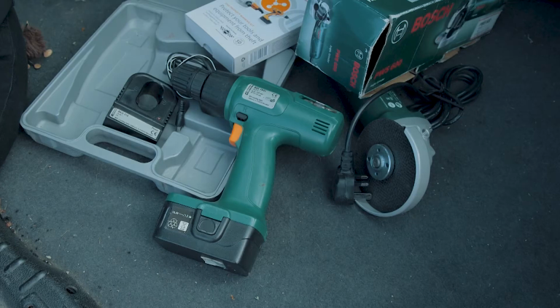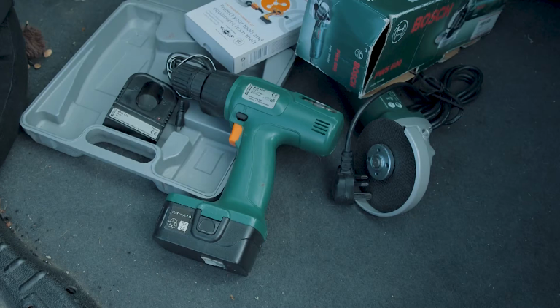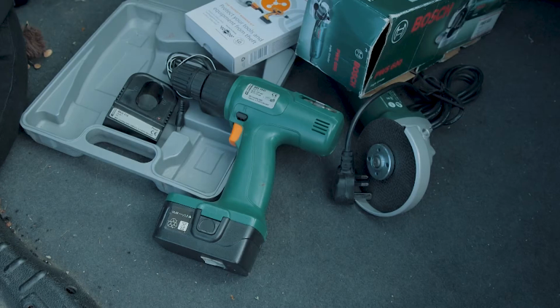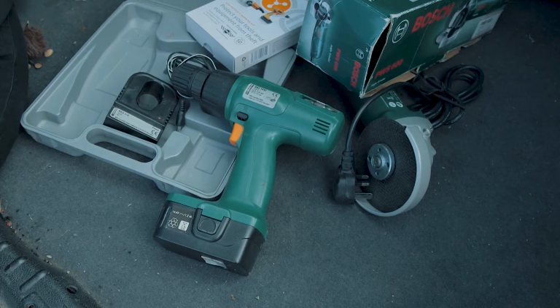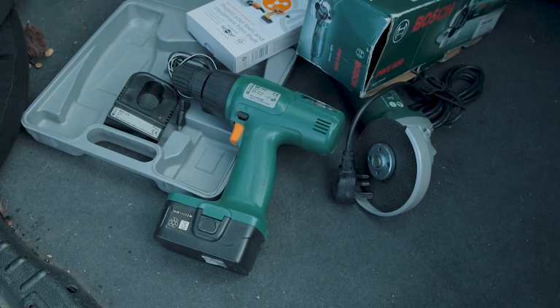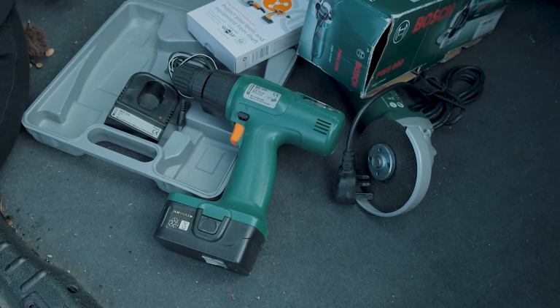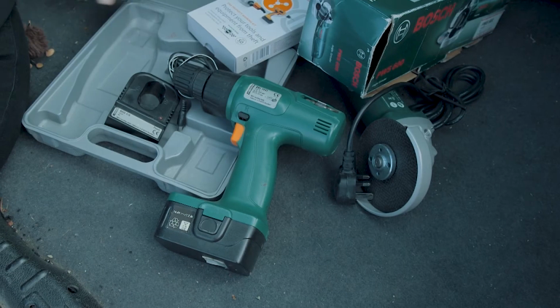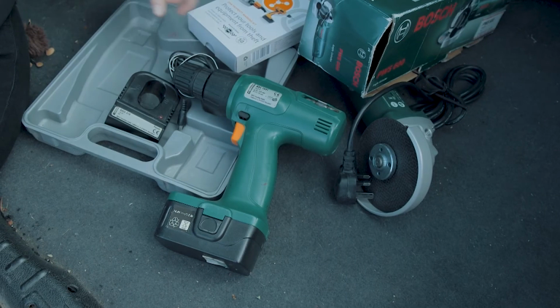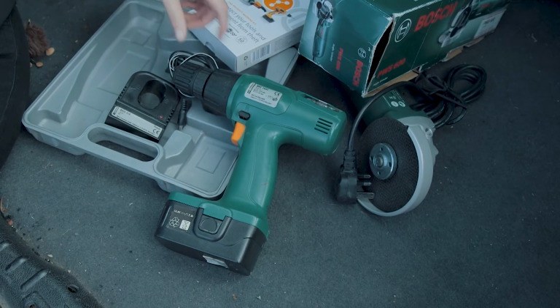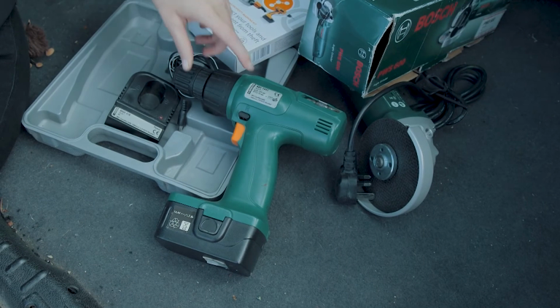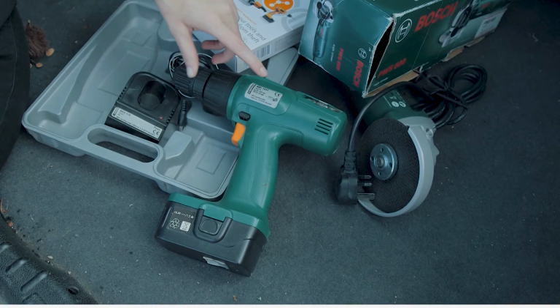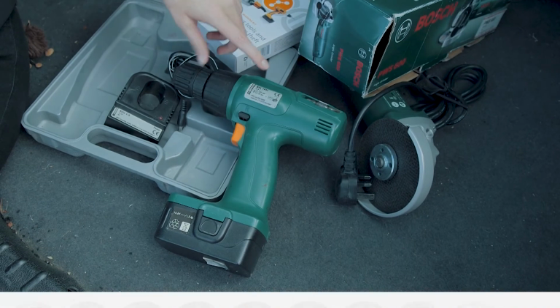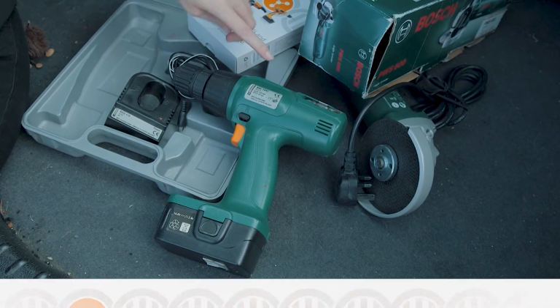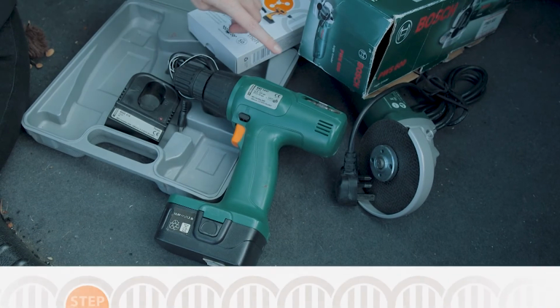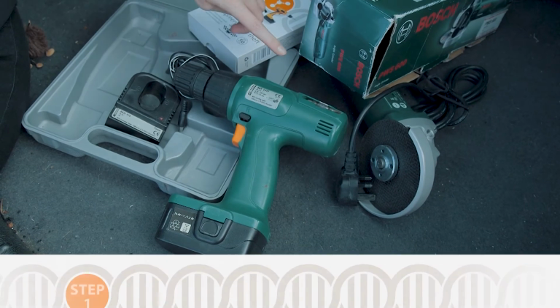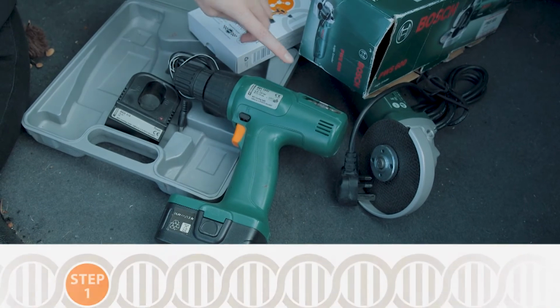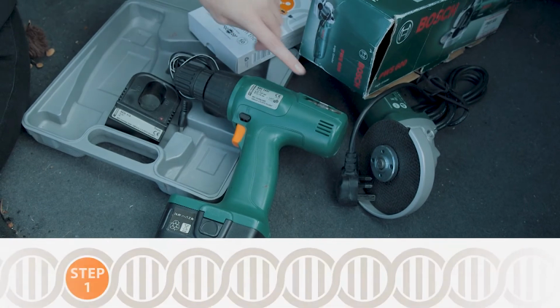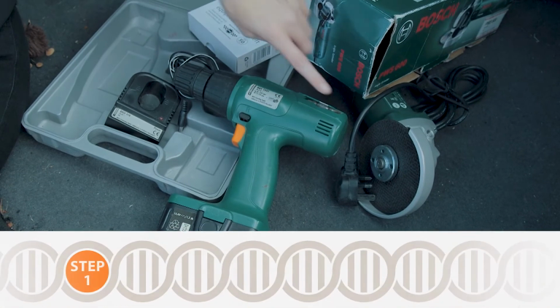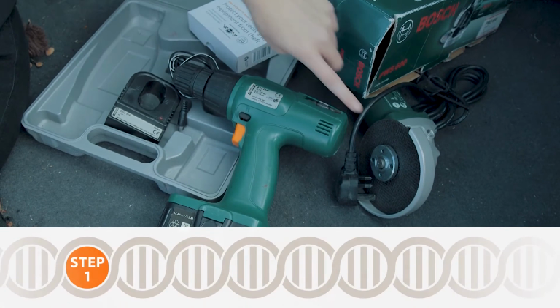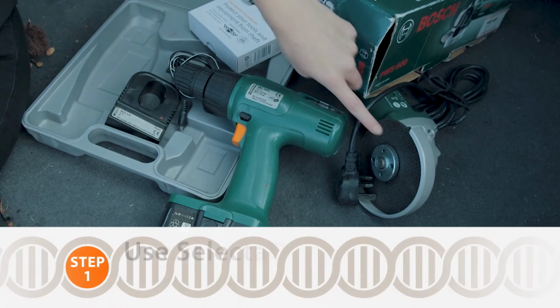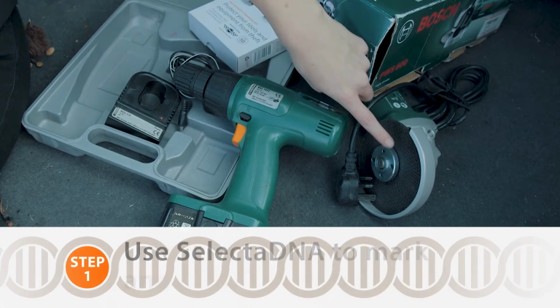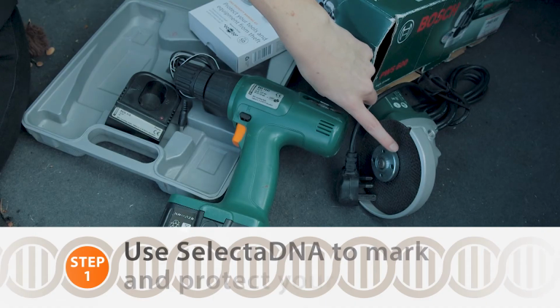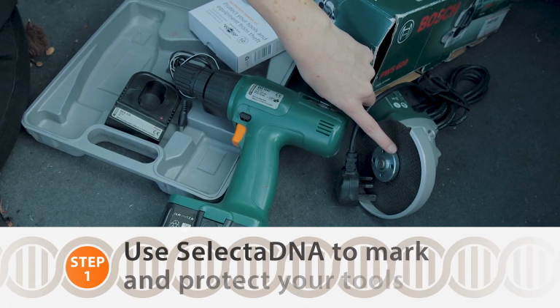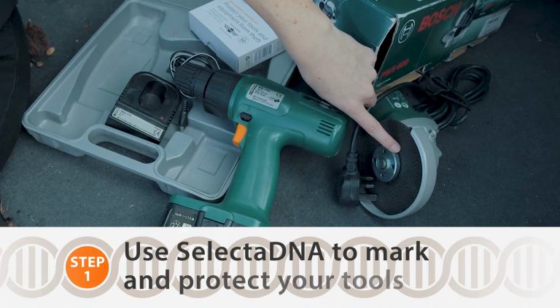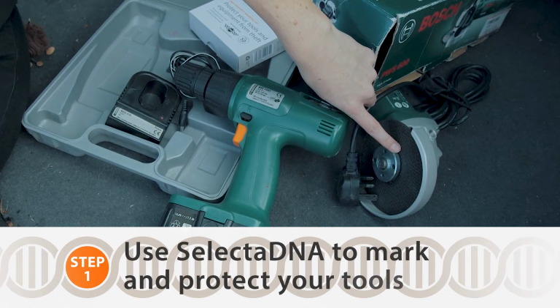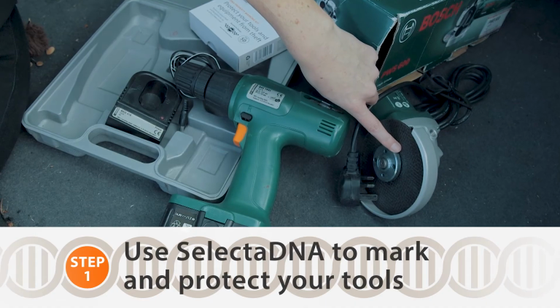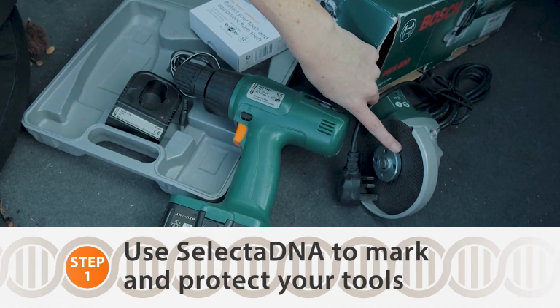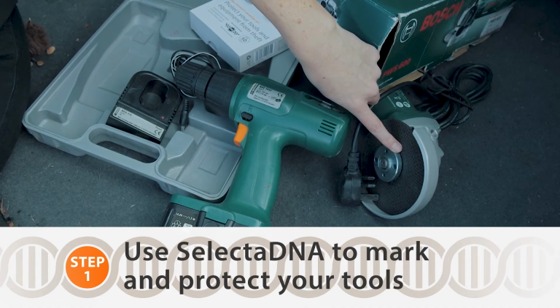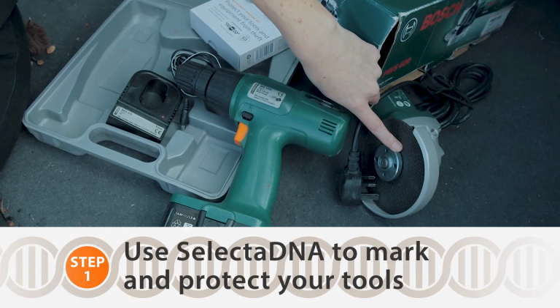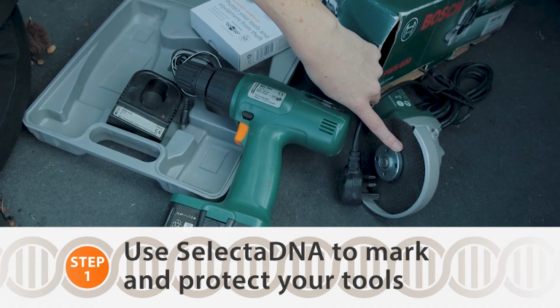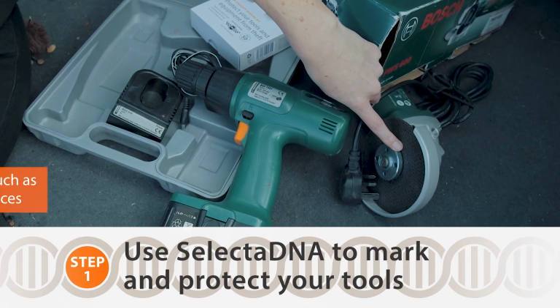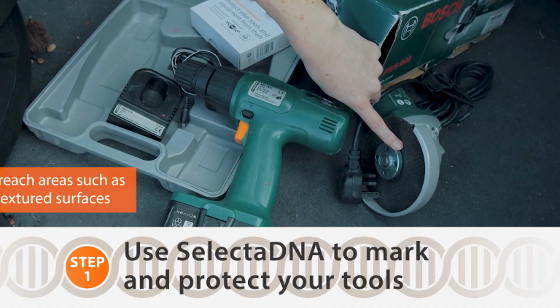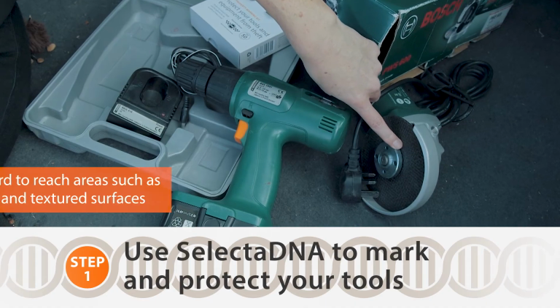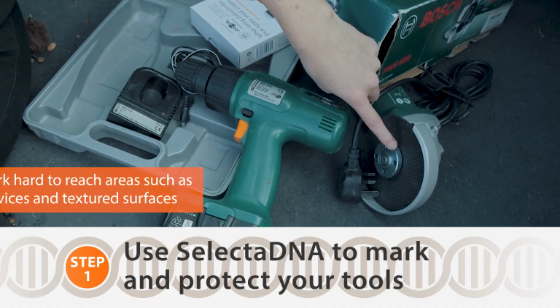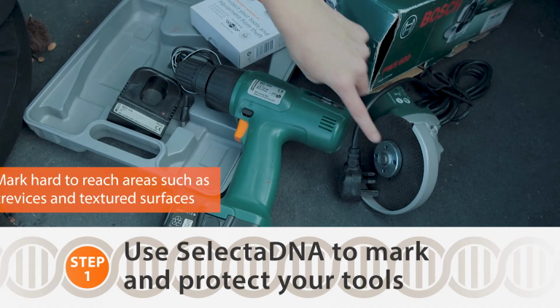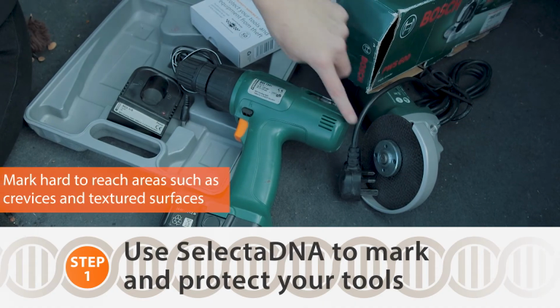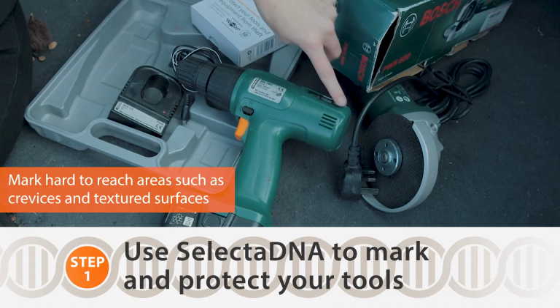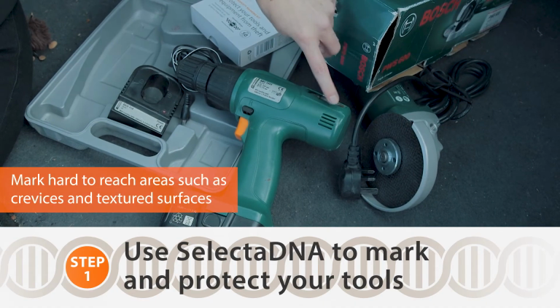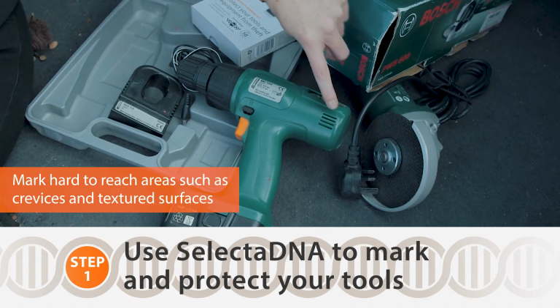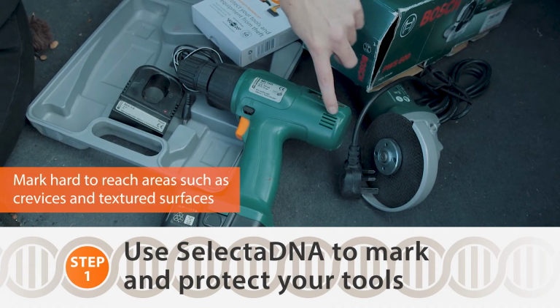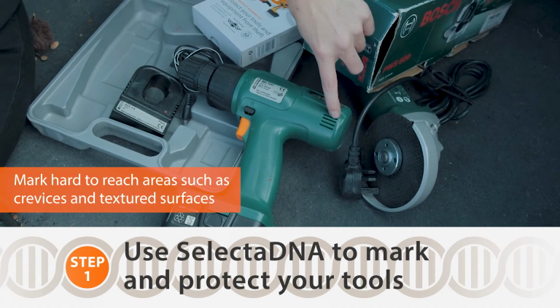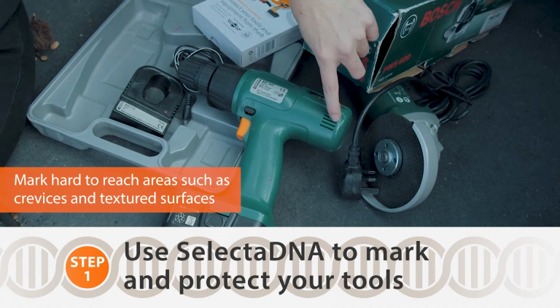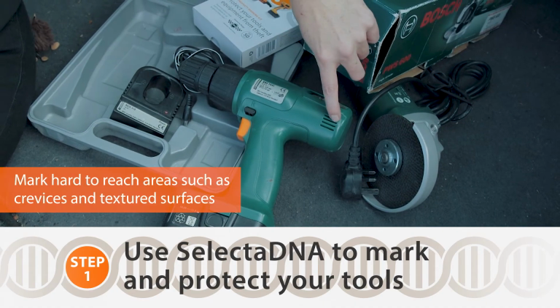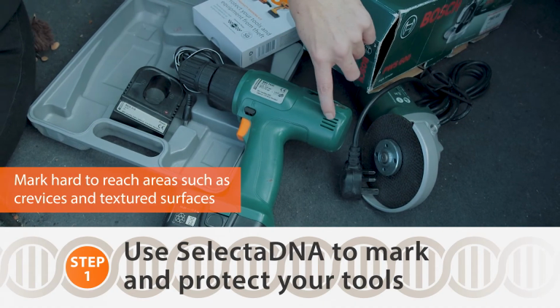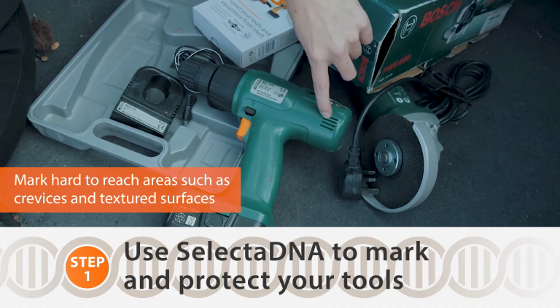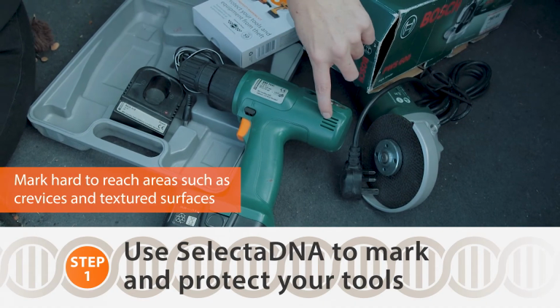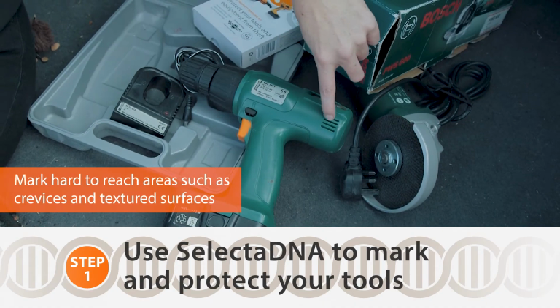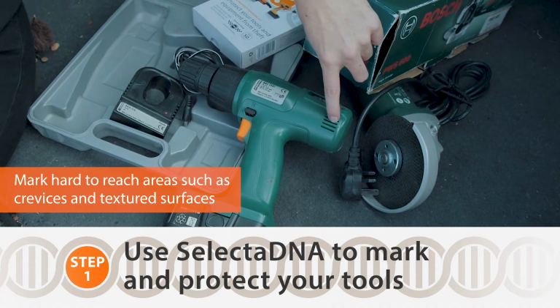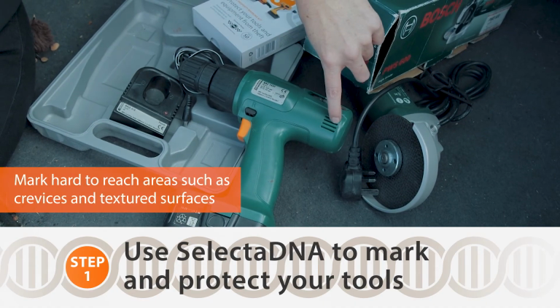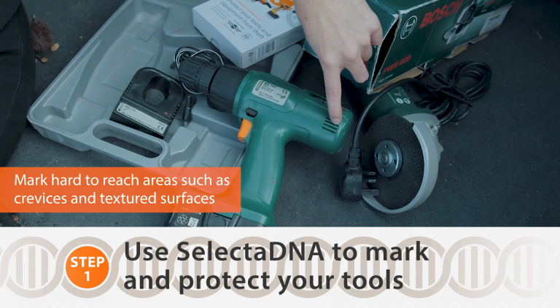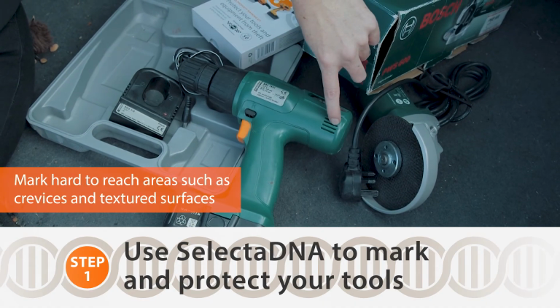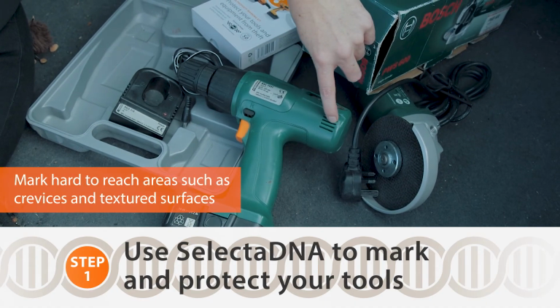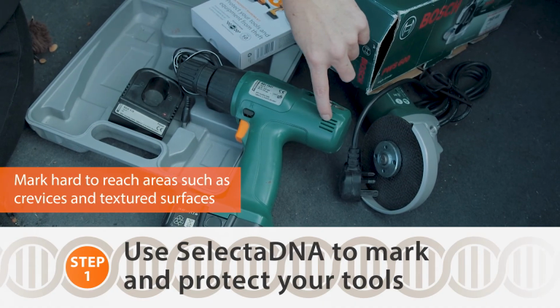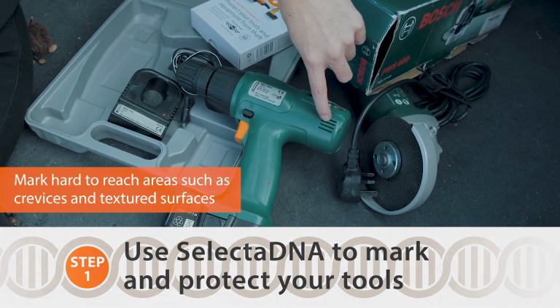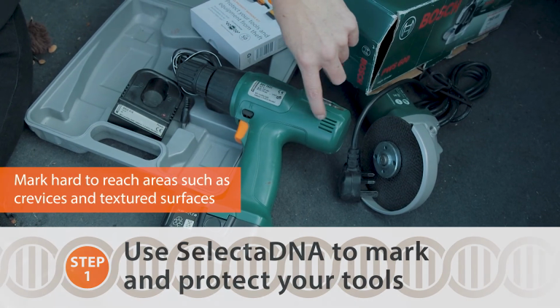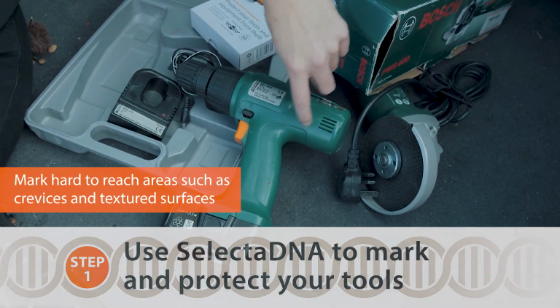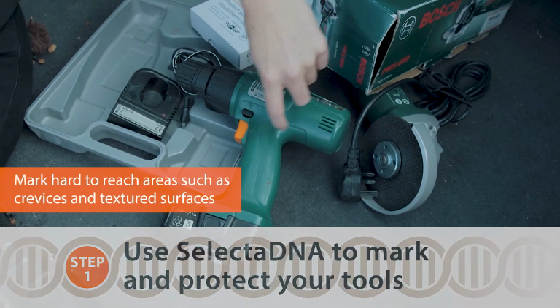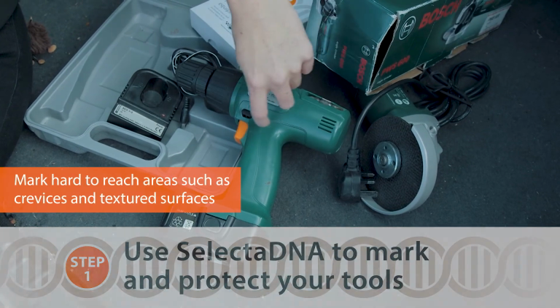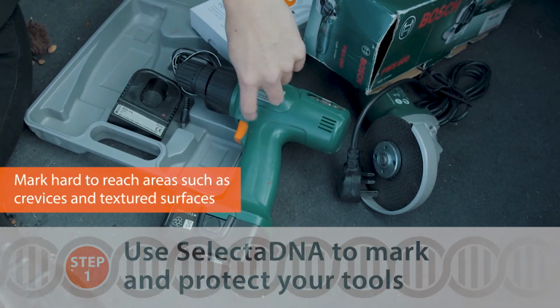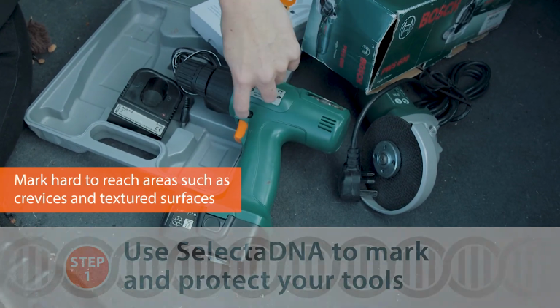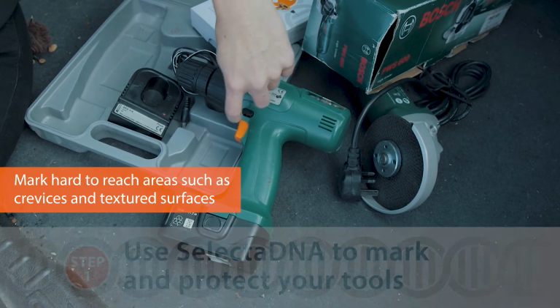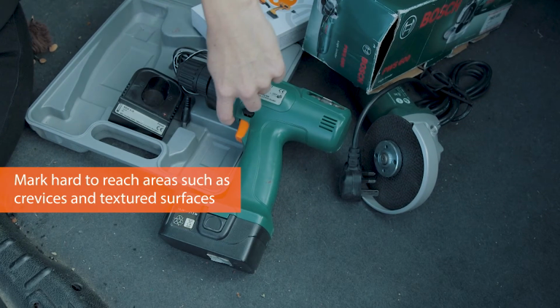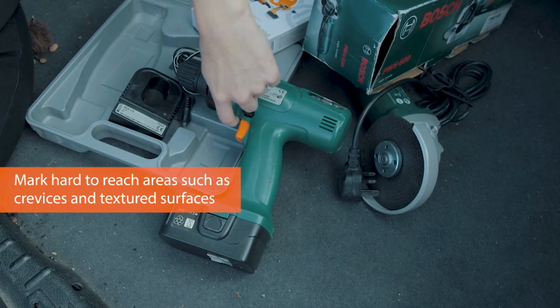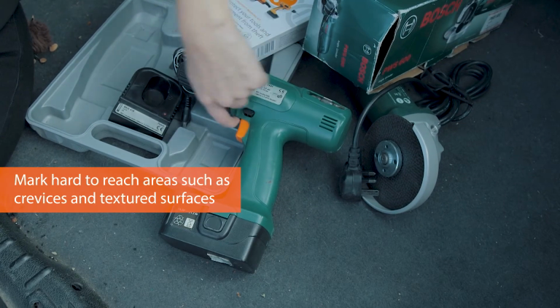Choose an area to apply the solution on the tools, ideally in crevices, textured surfaces, or hard-to-reach areas.